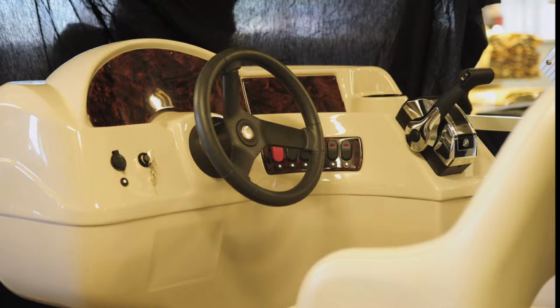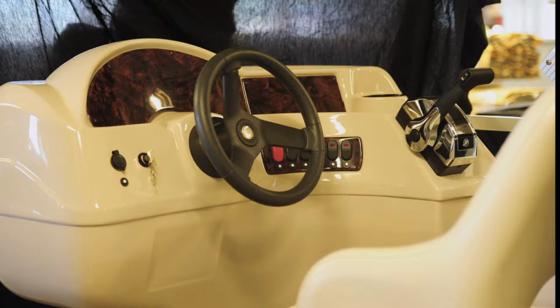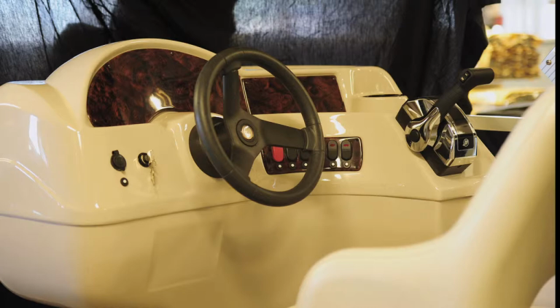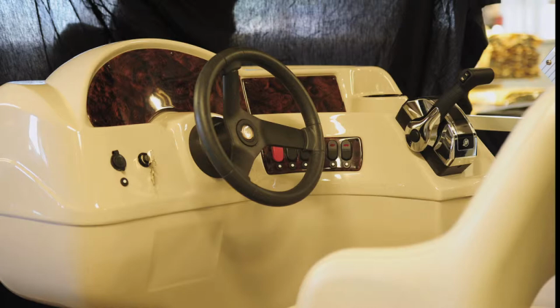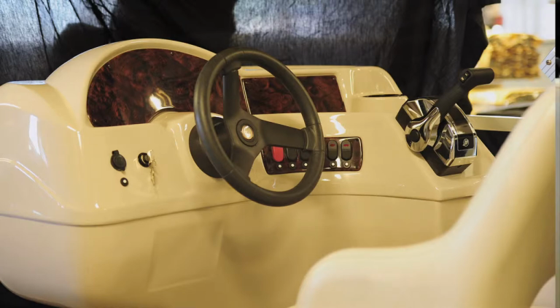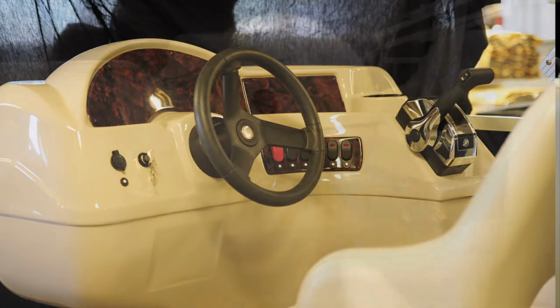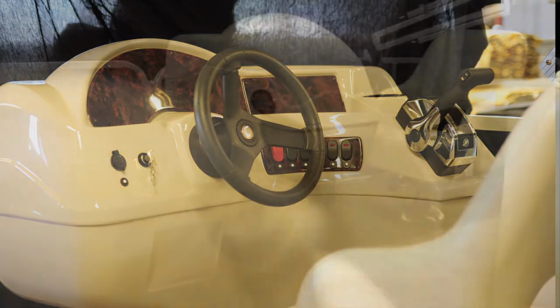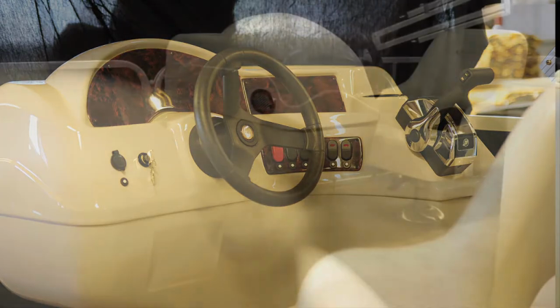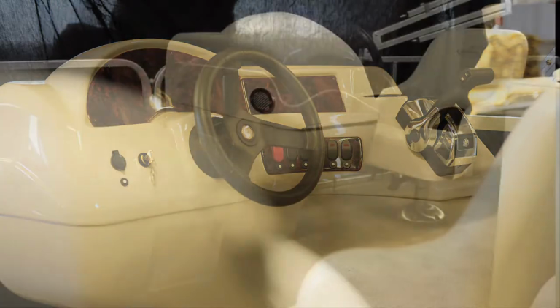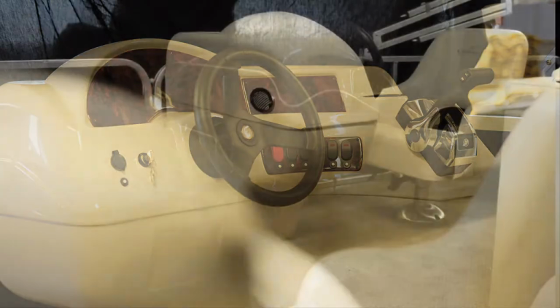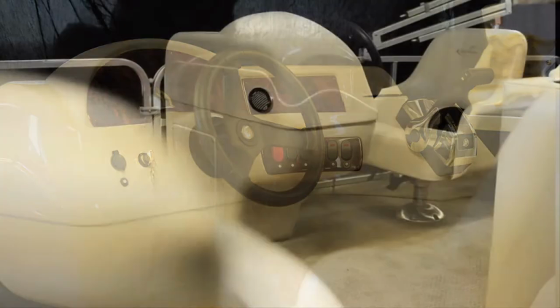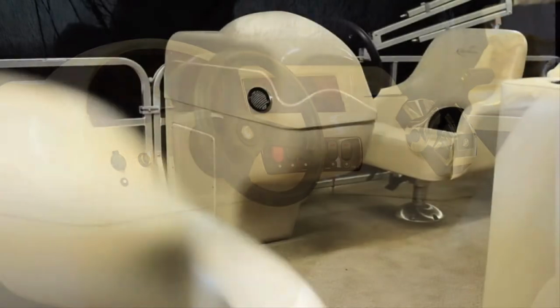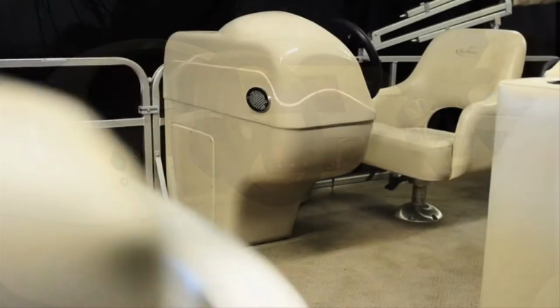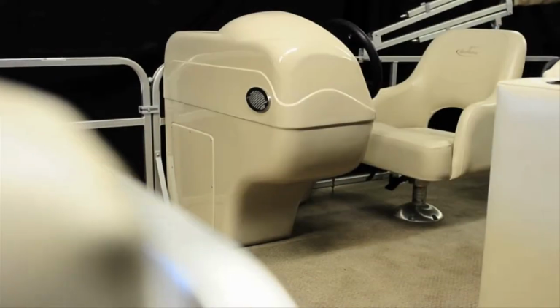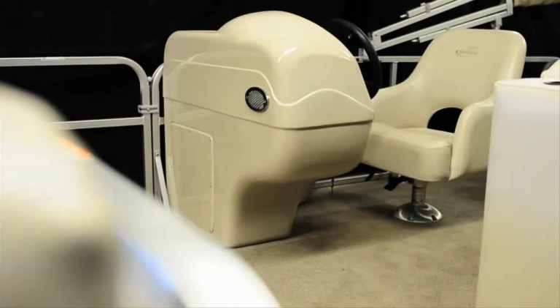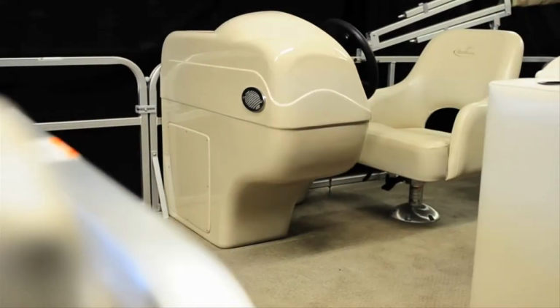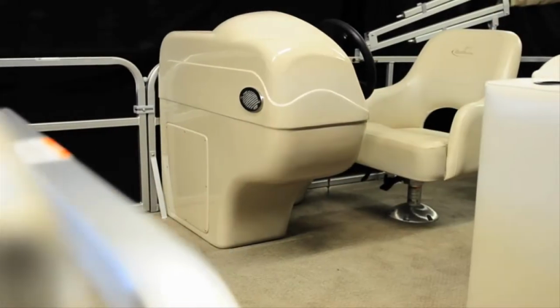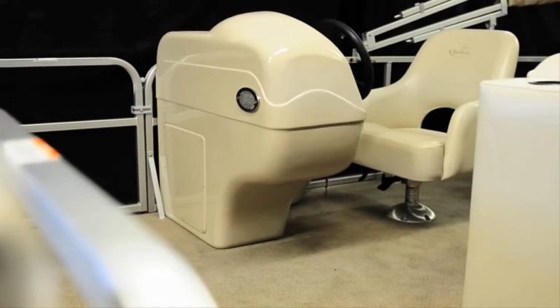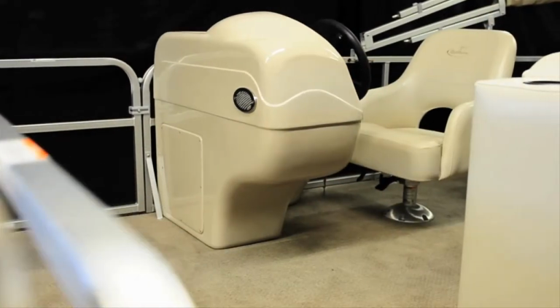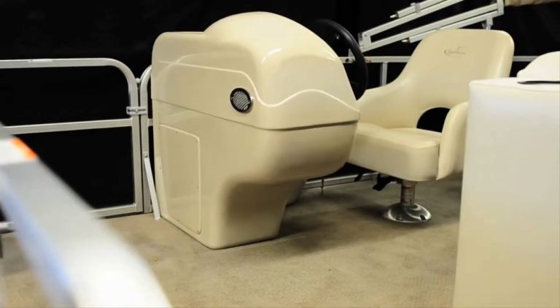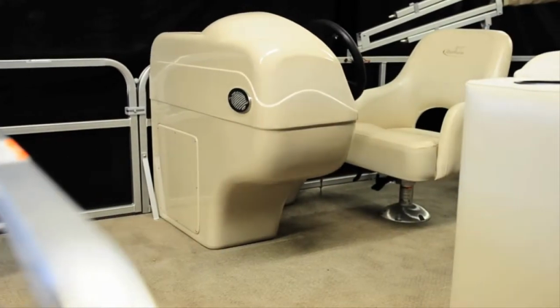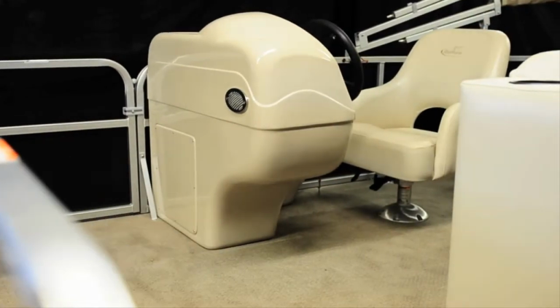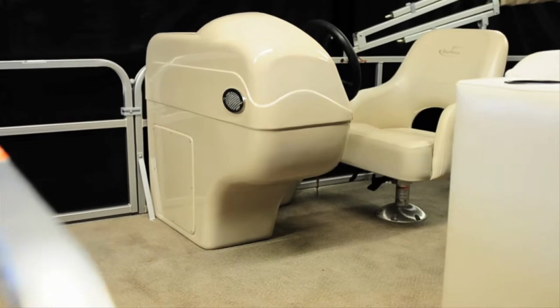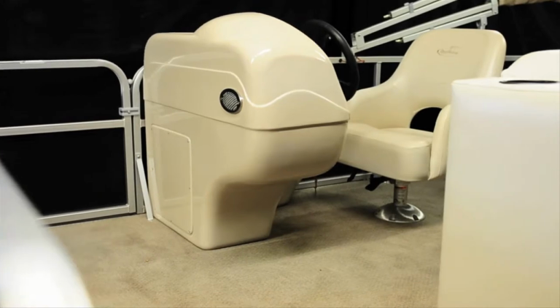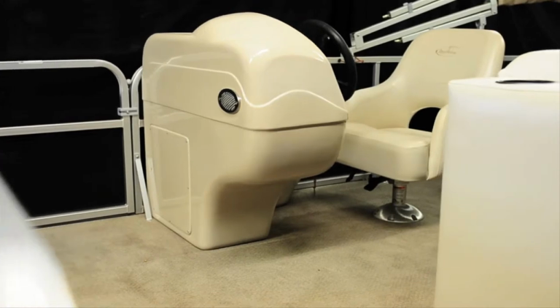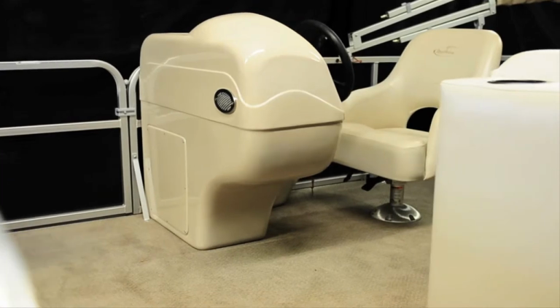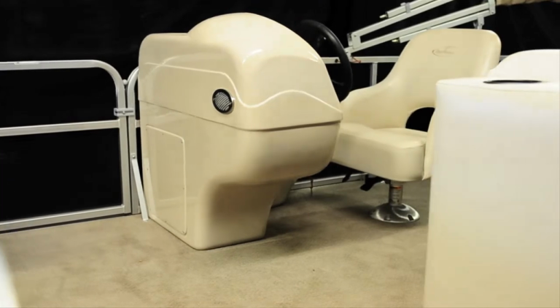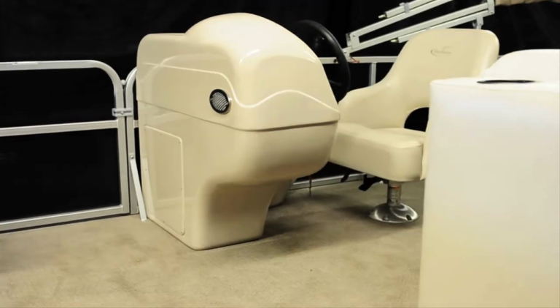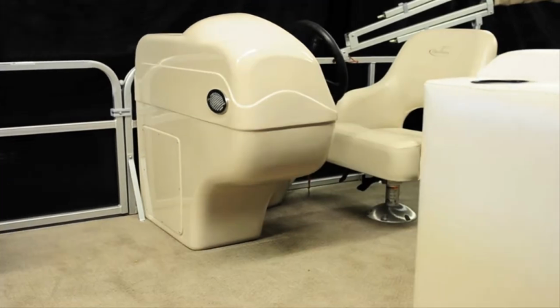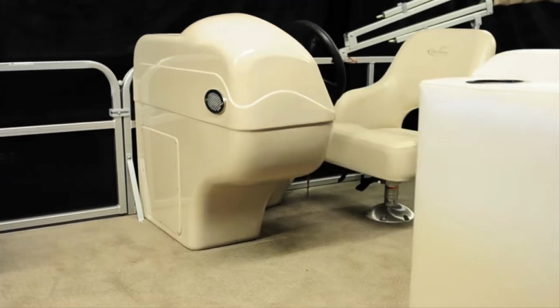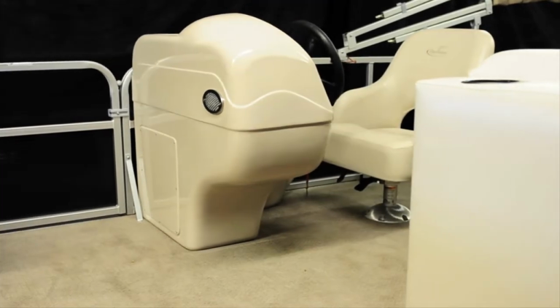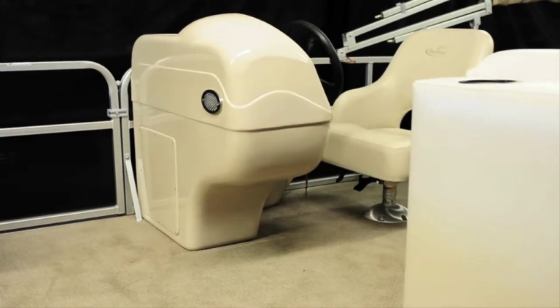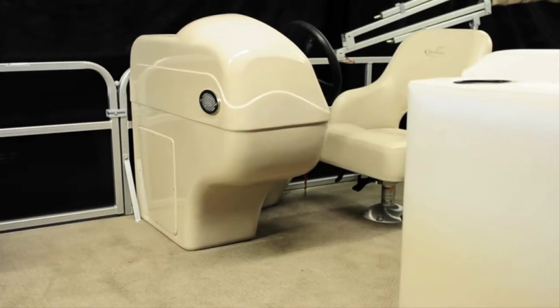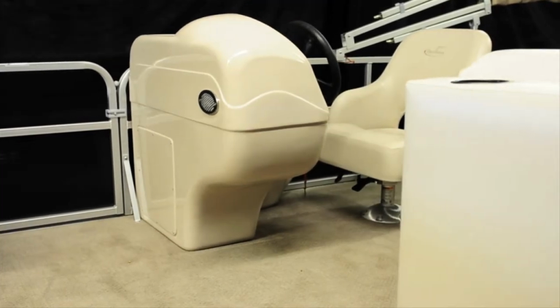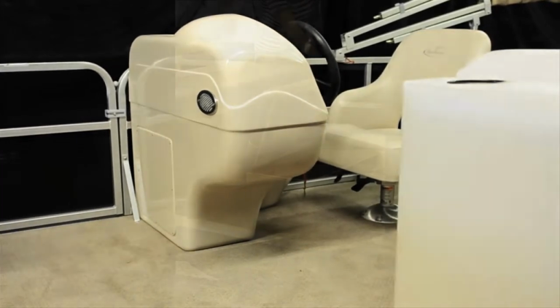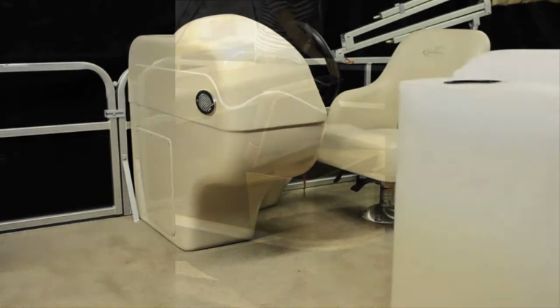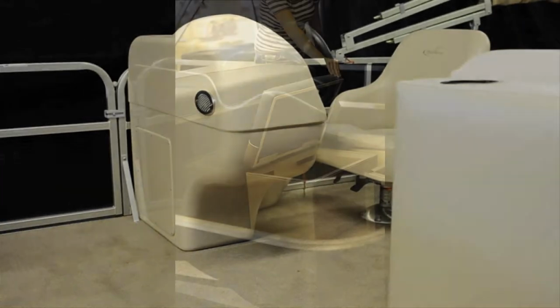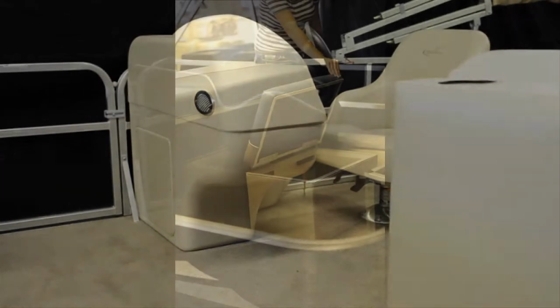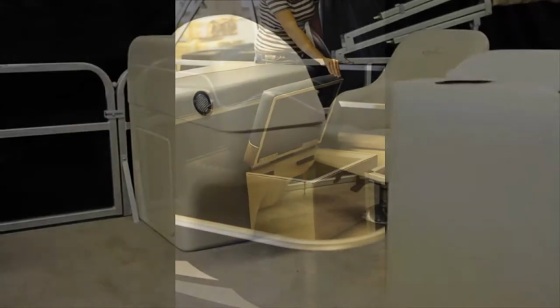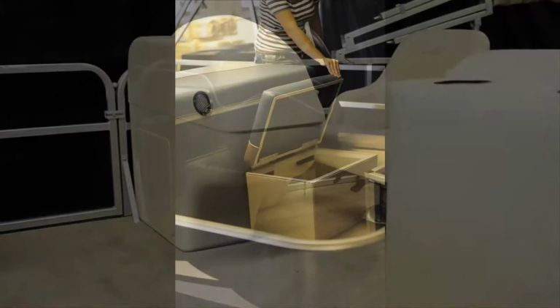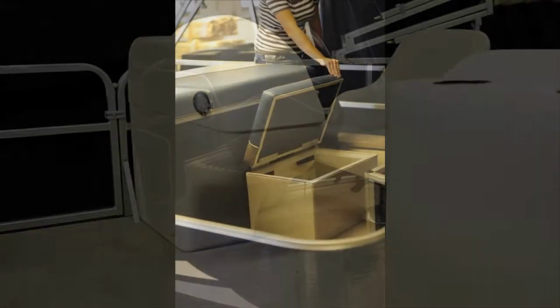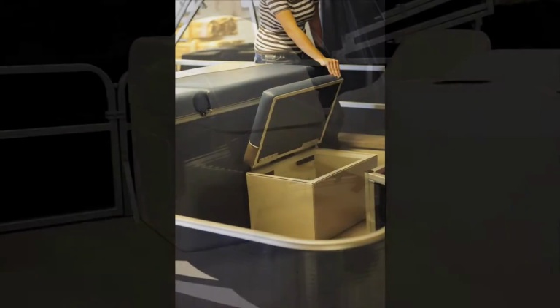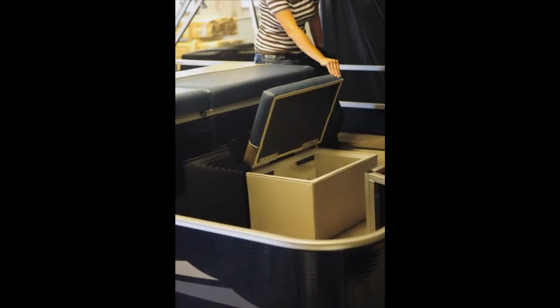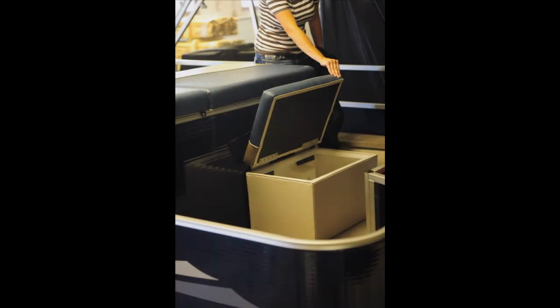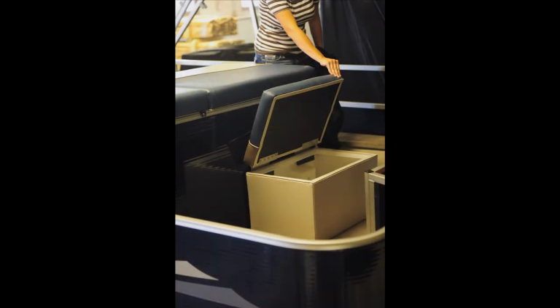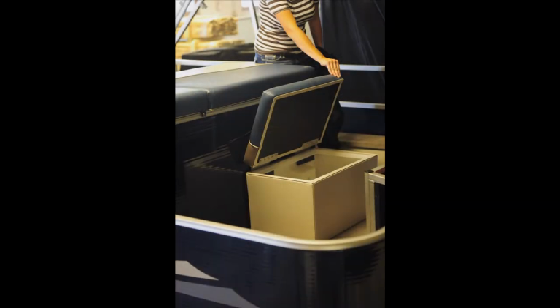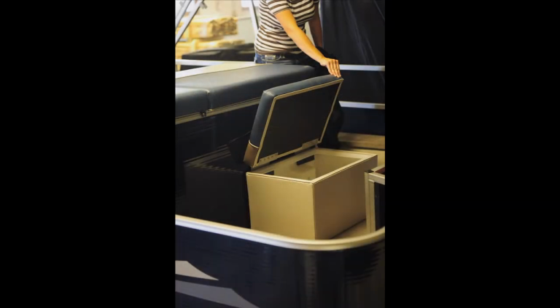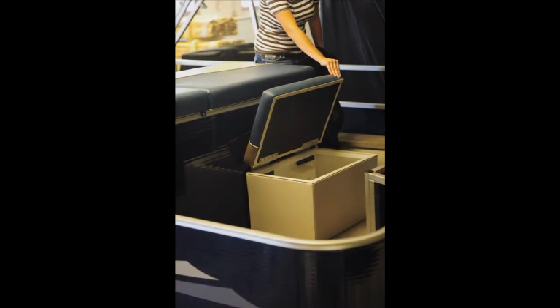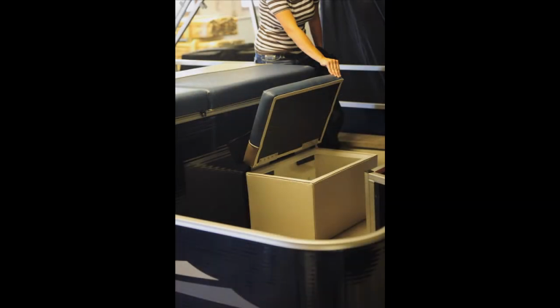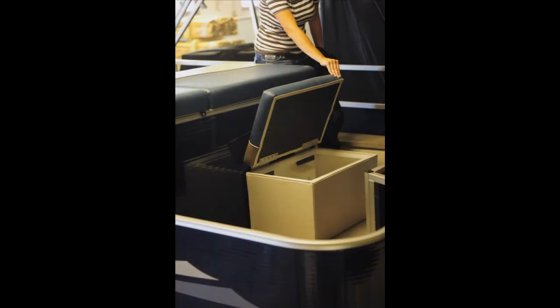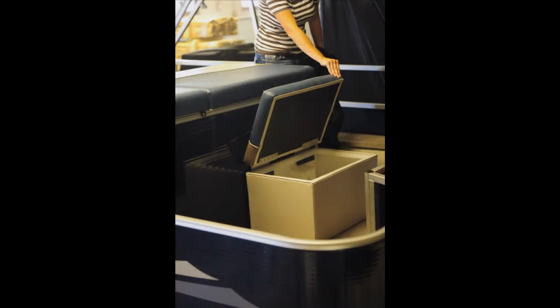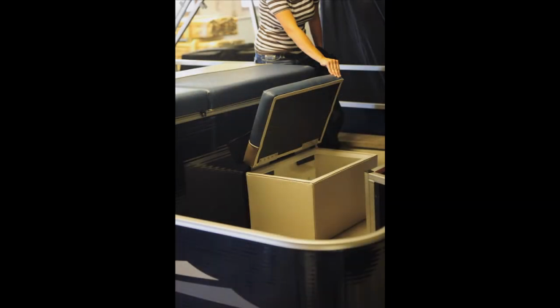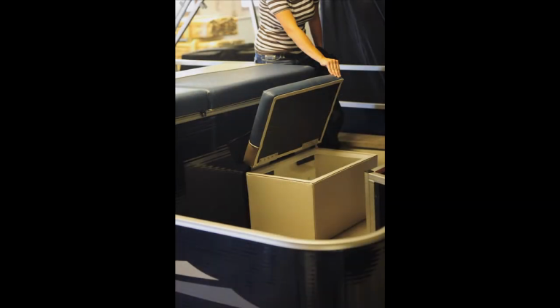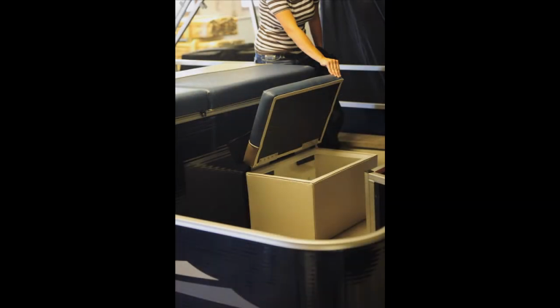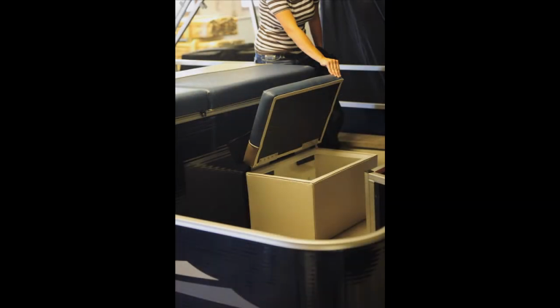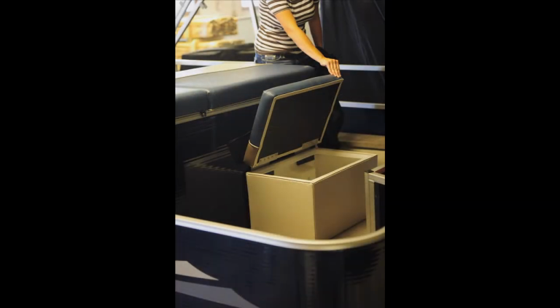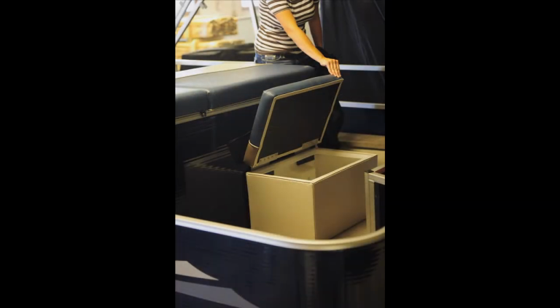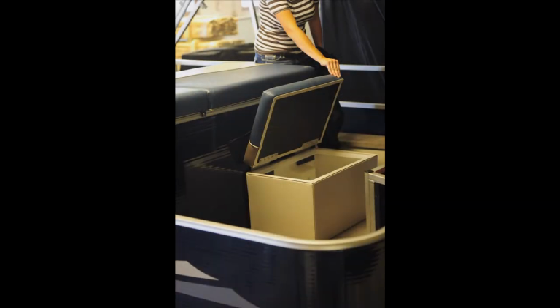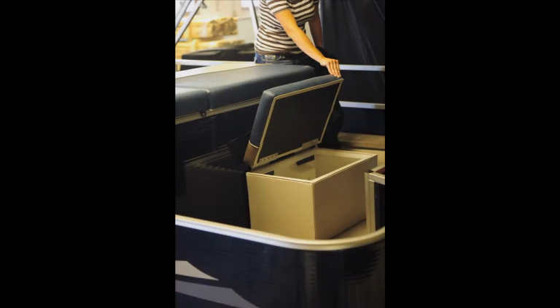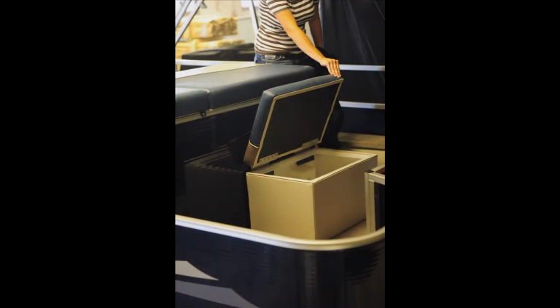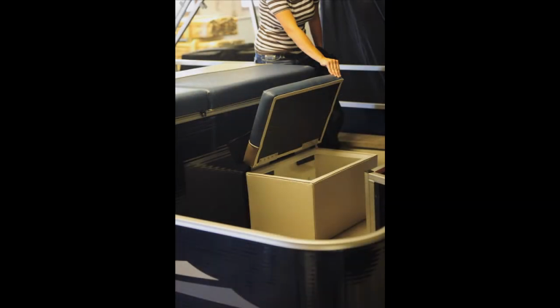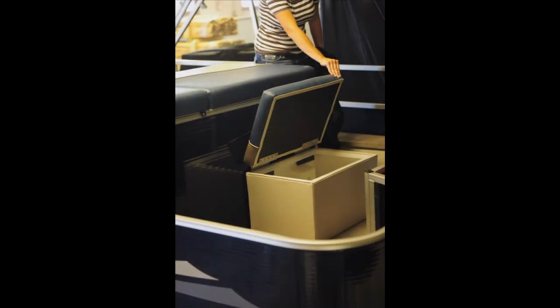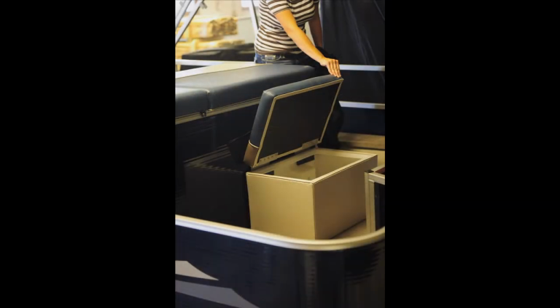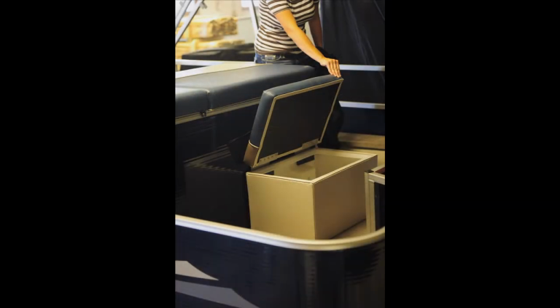A barrel seat for the captain's chair allows comfort and sturdy support for any and all who sit at the helm of Explorer.